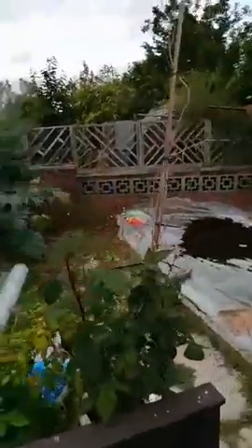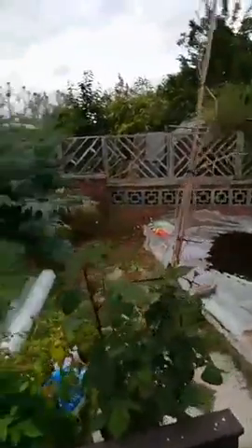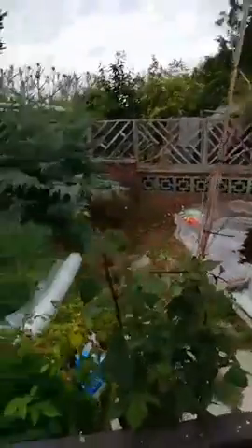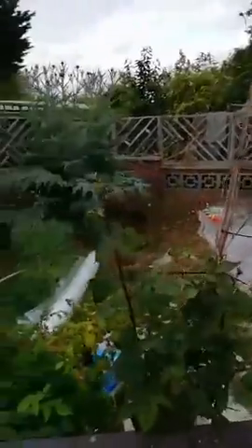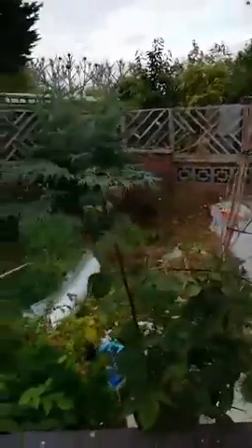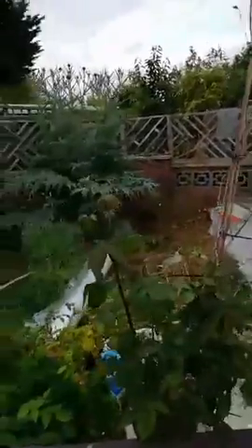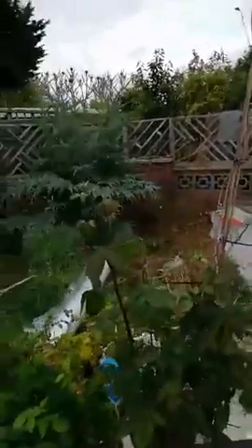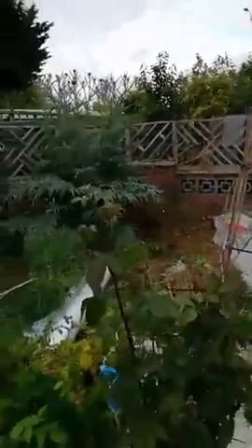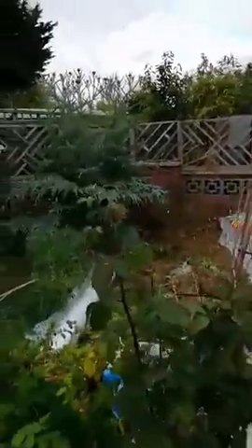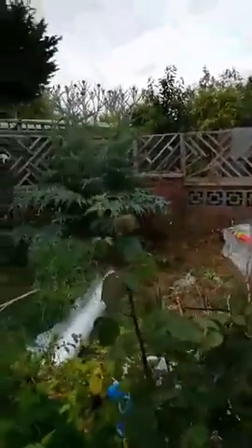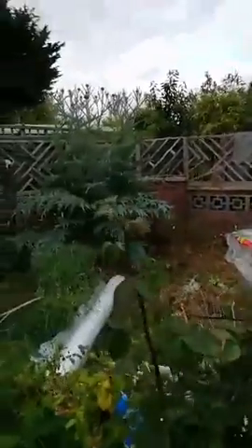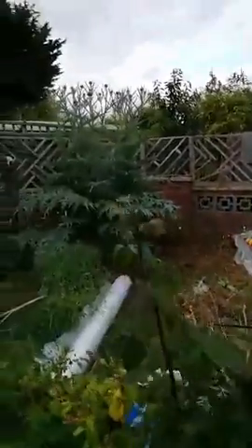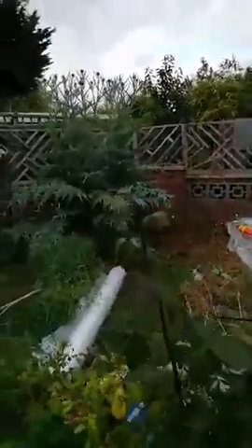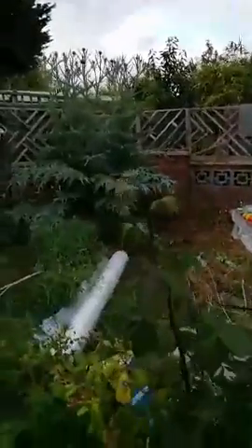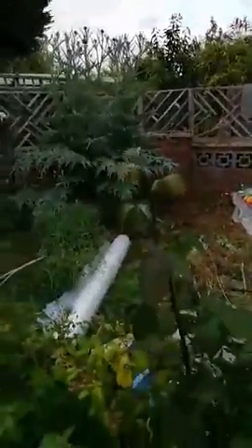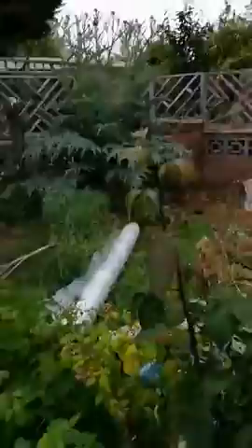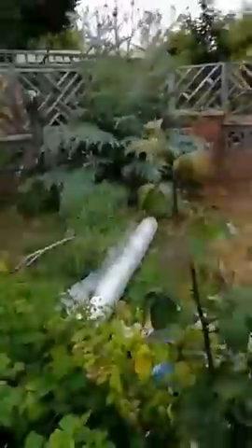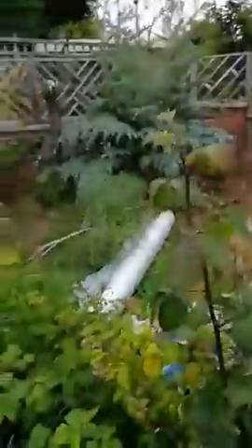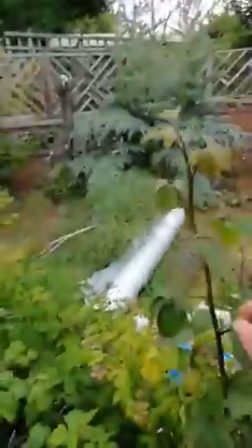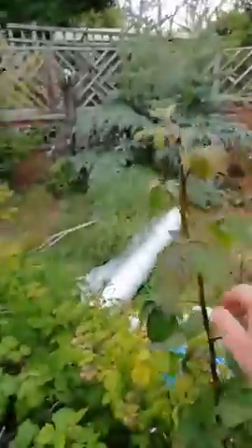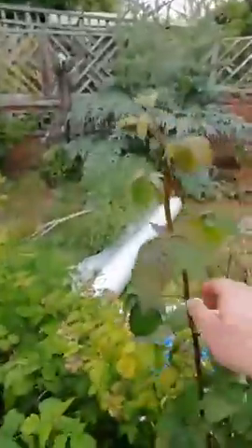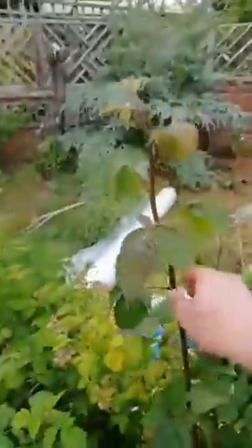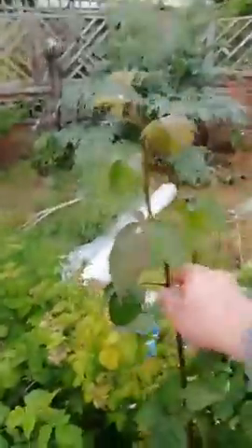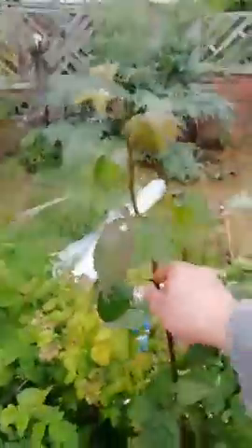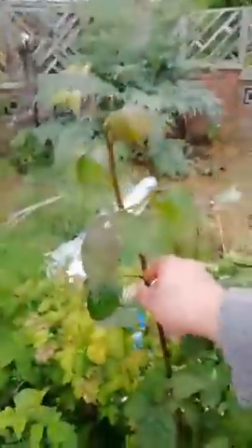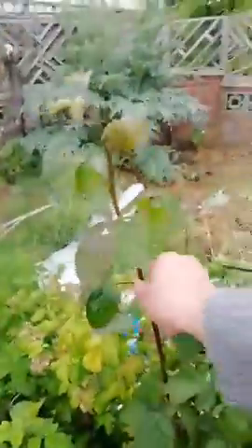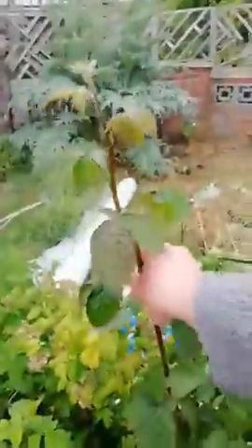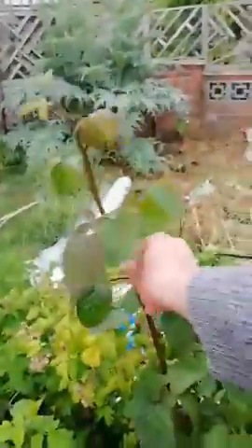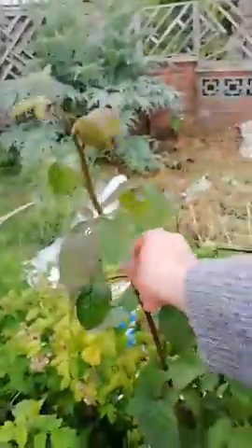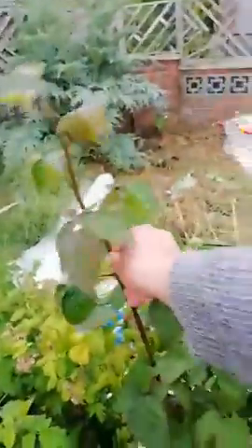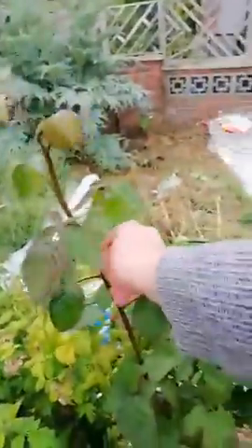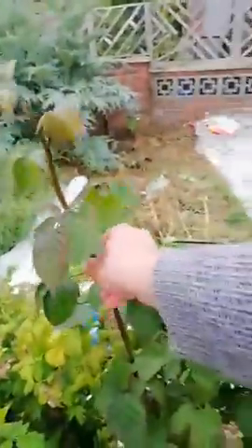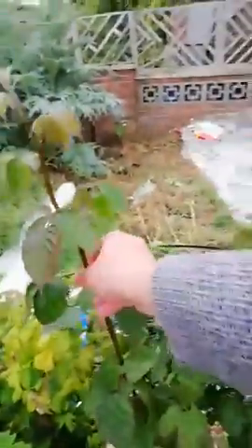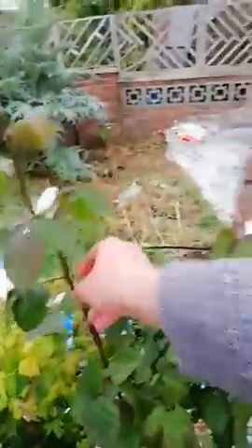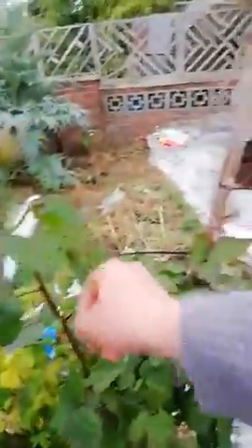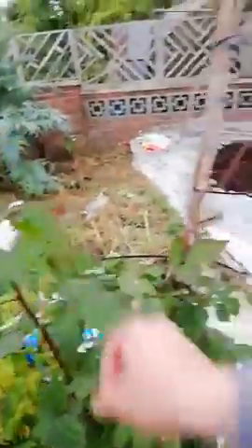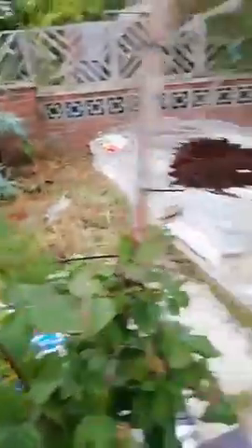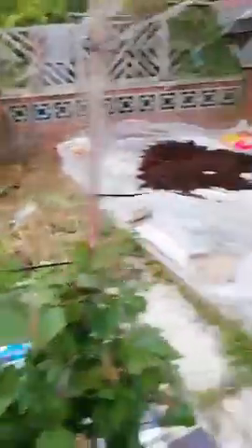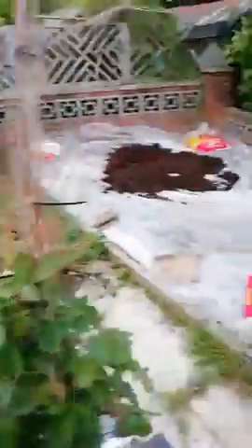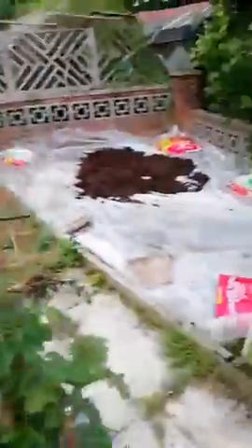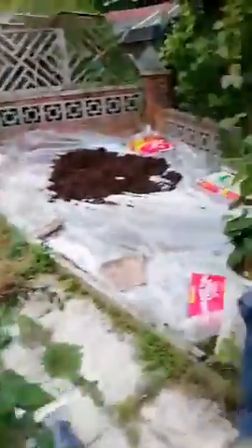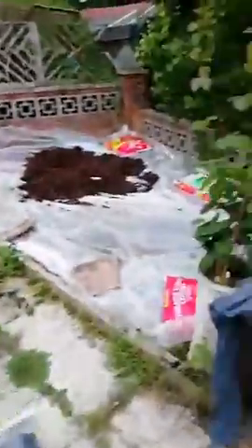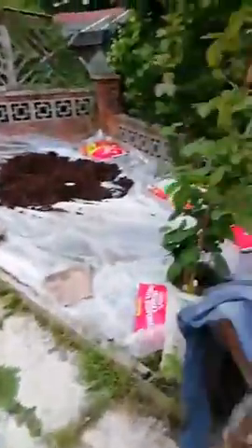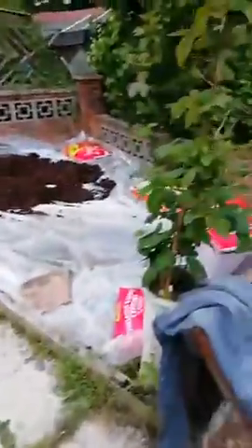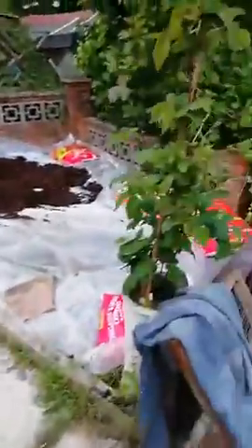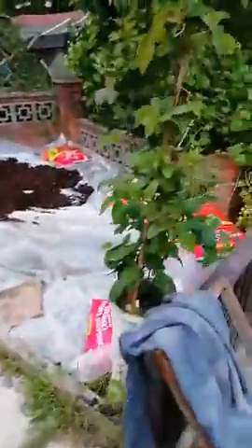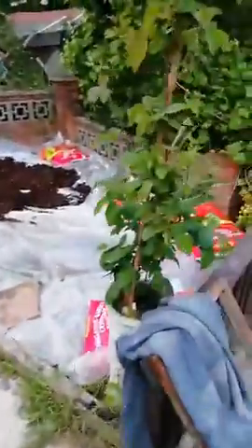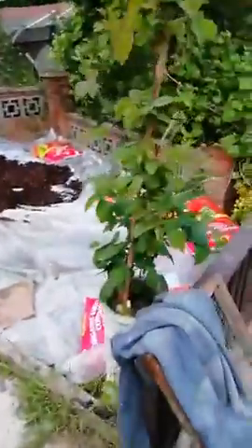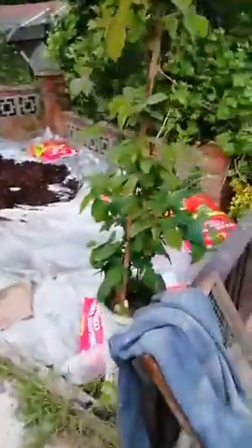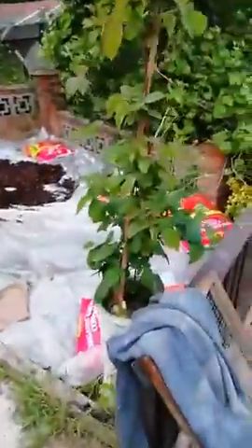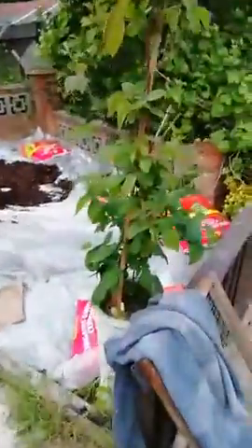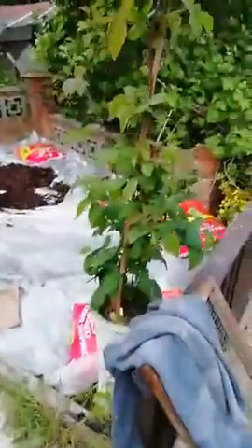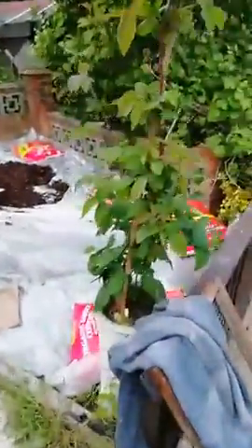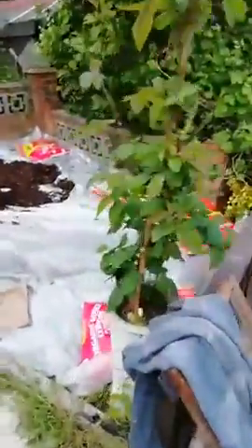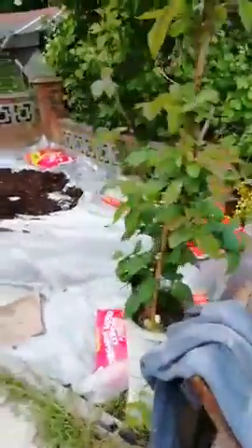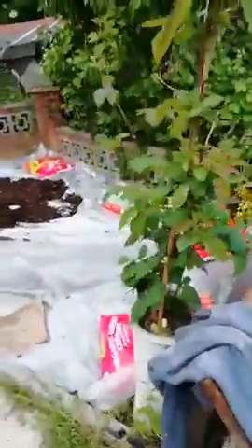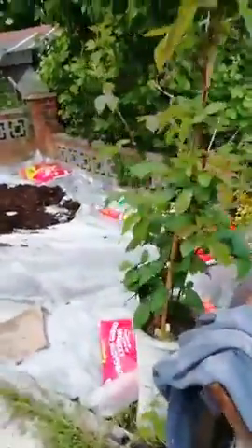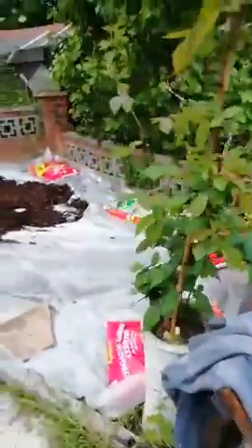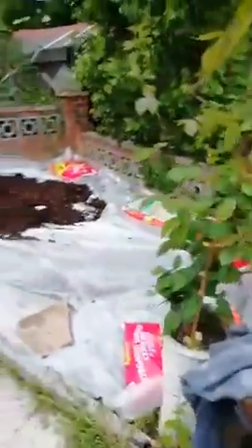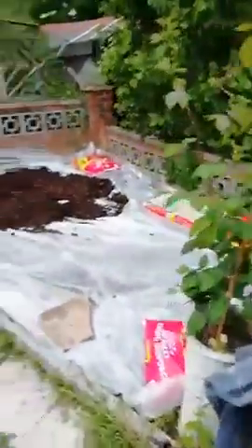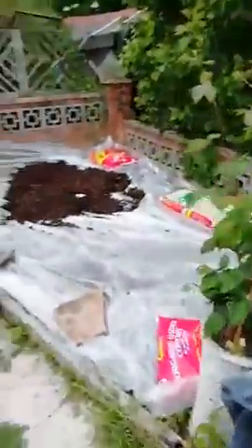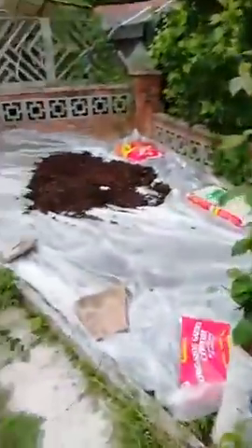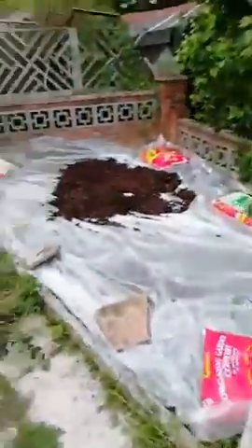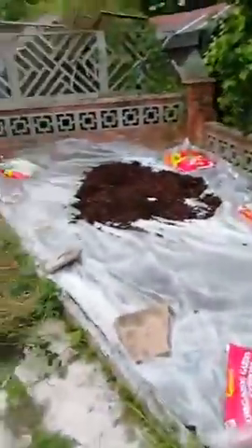This is my thornless blackberry bush. I've got one and another one growing in chimney pots.